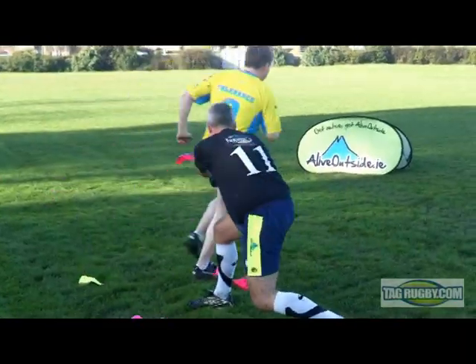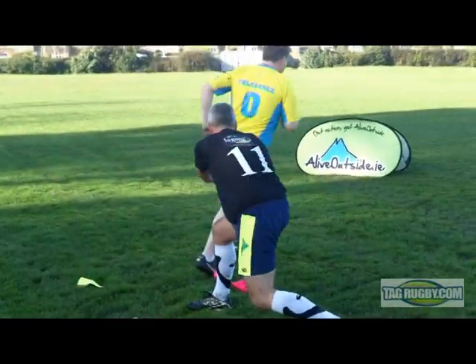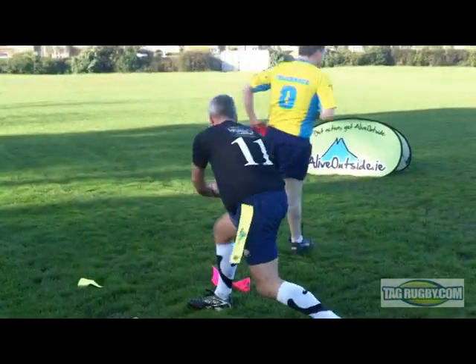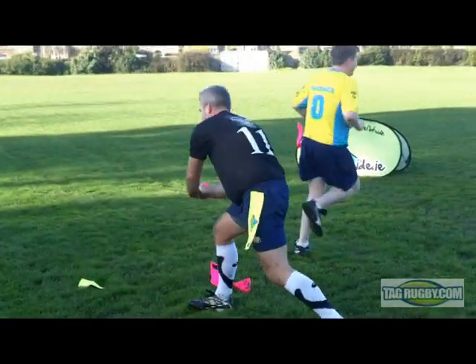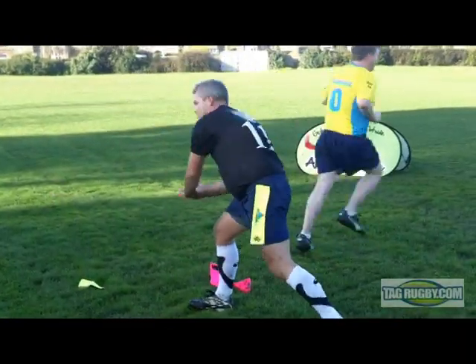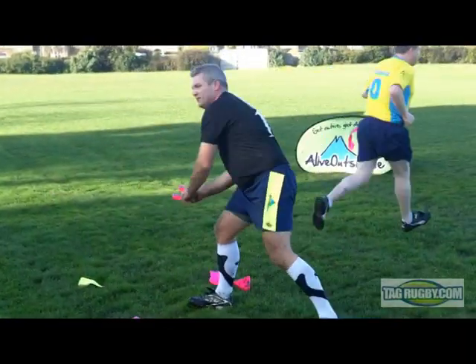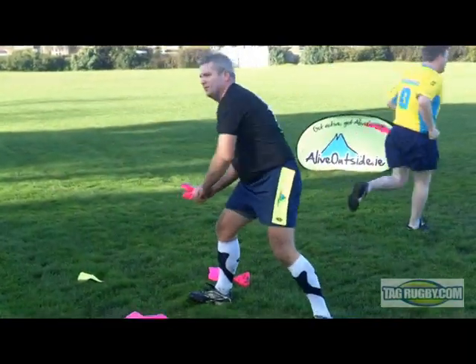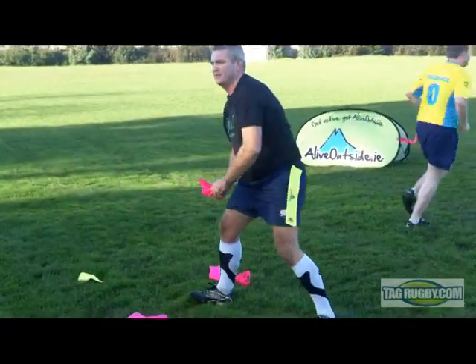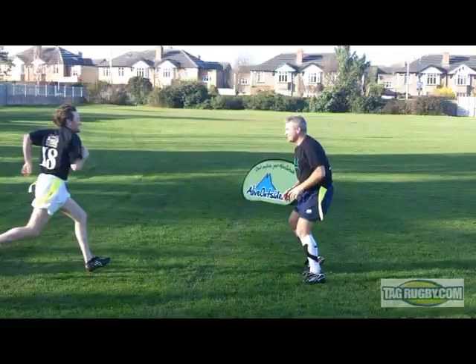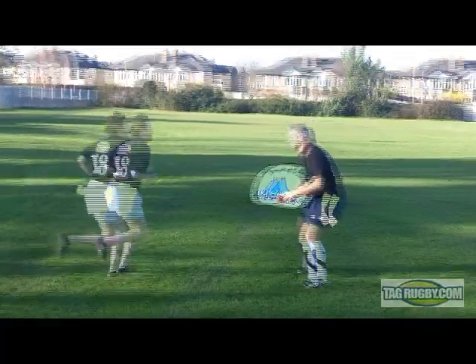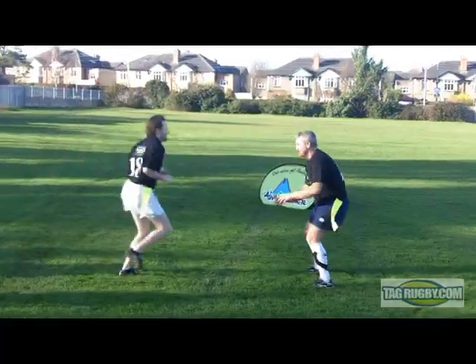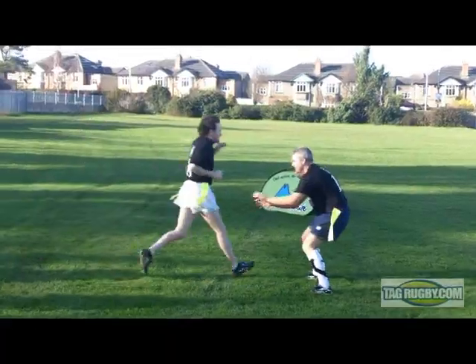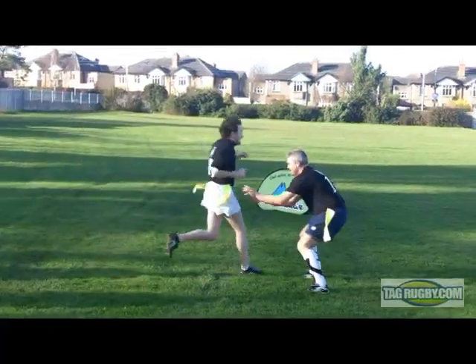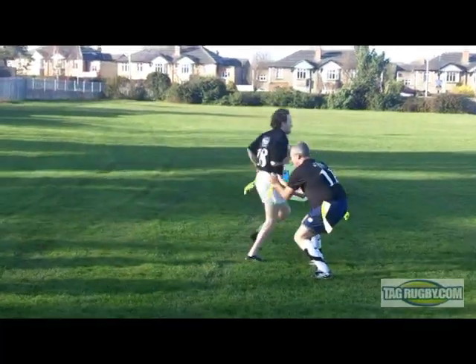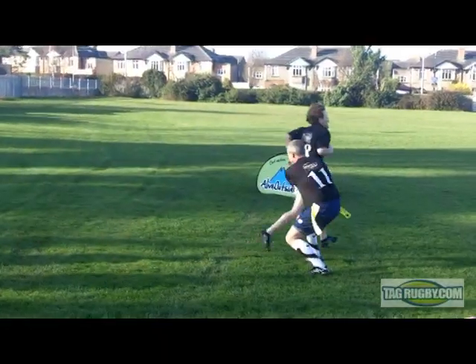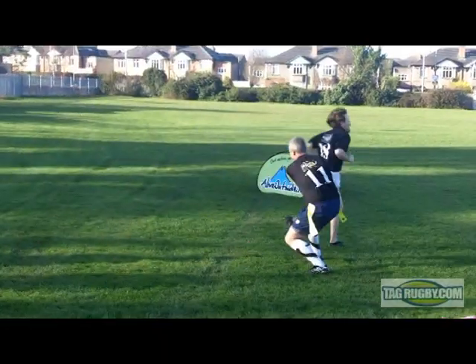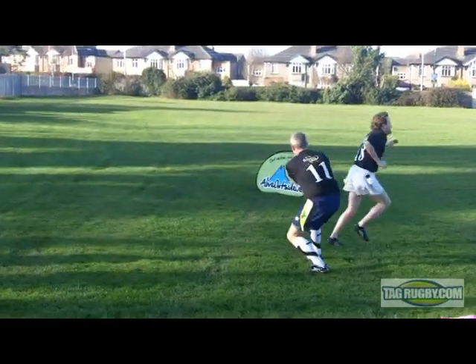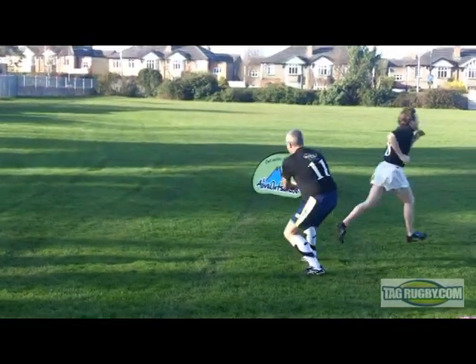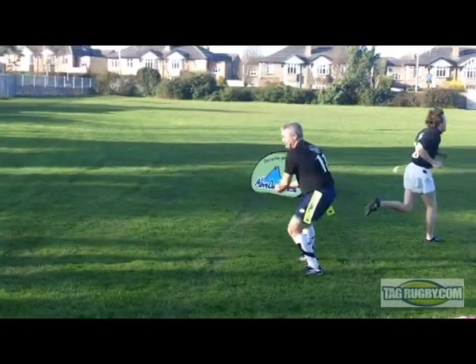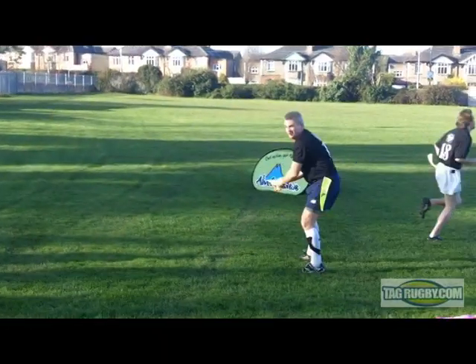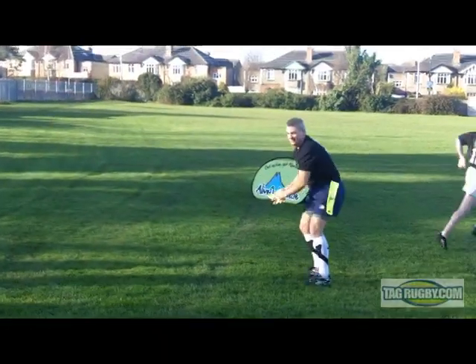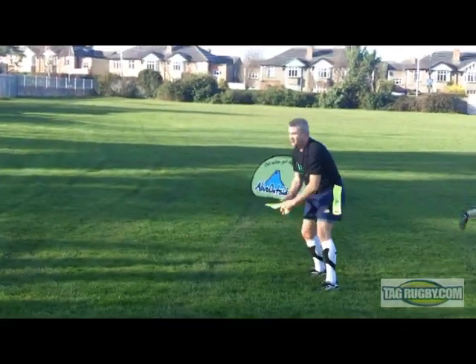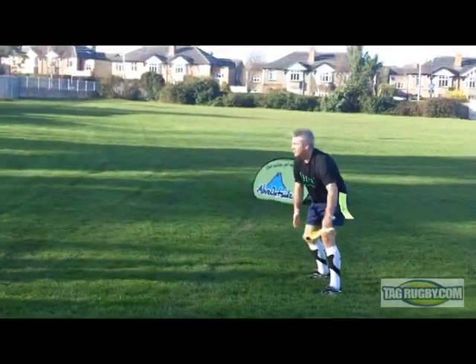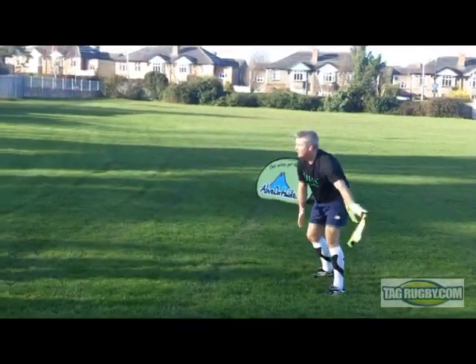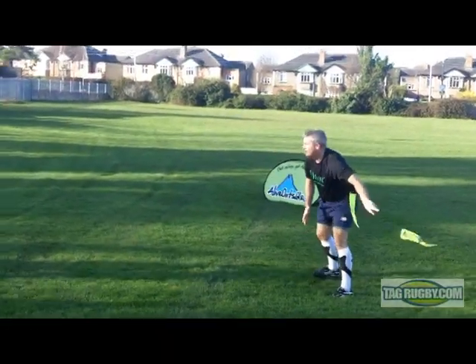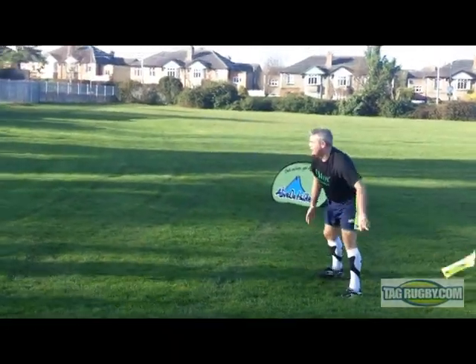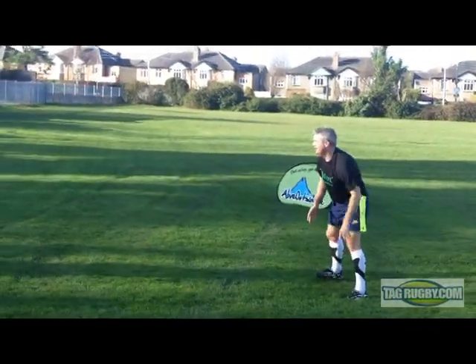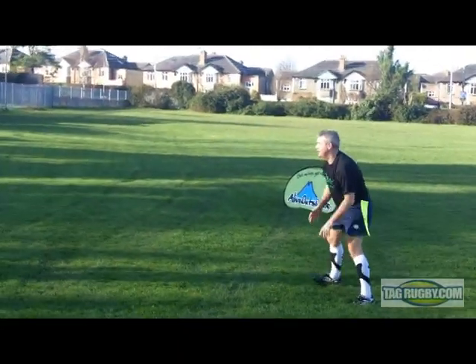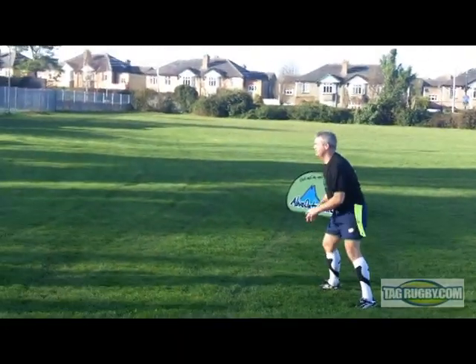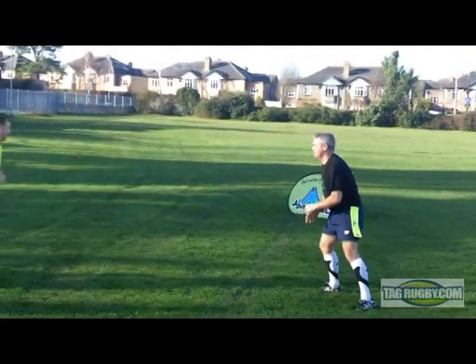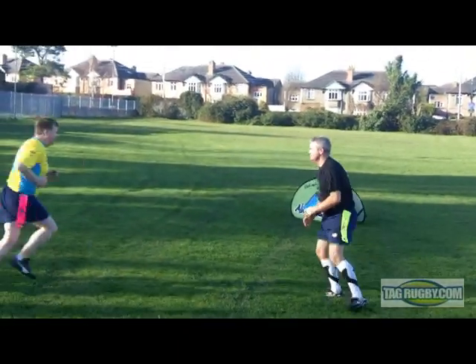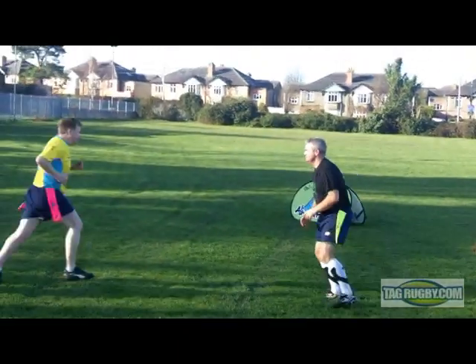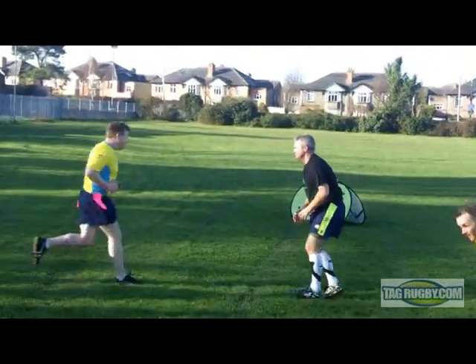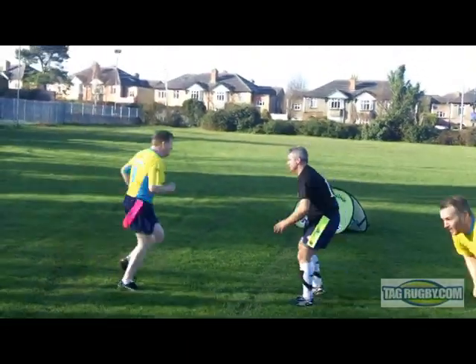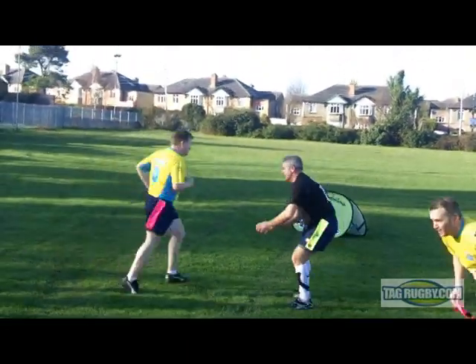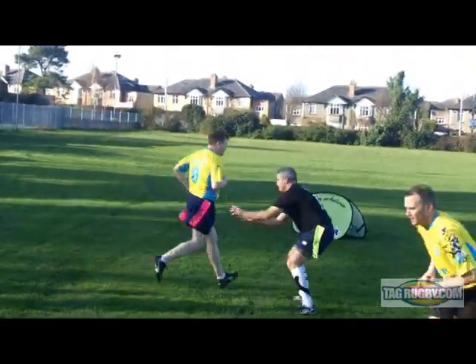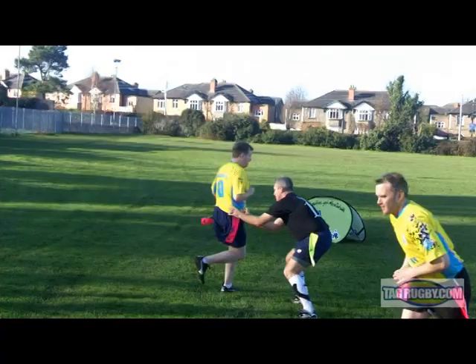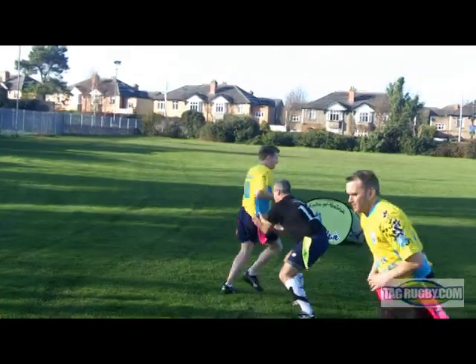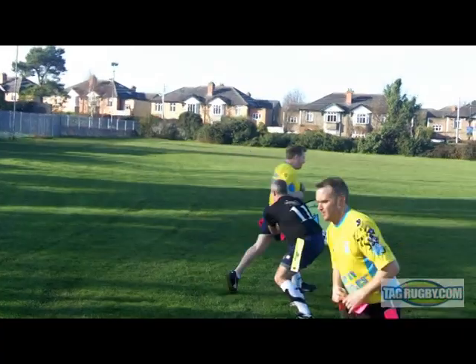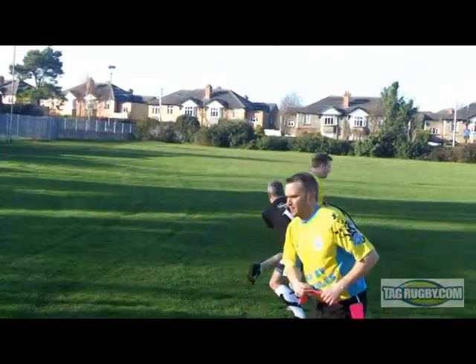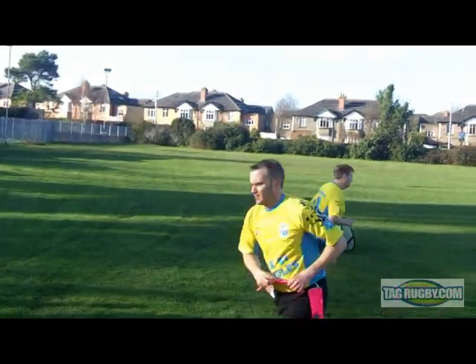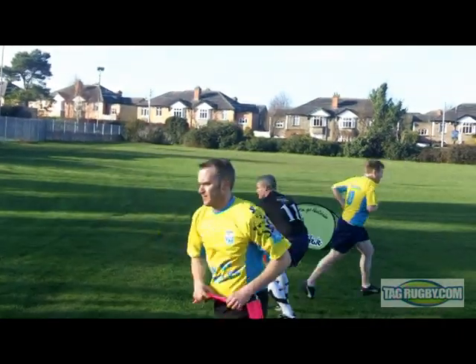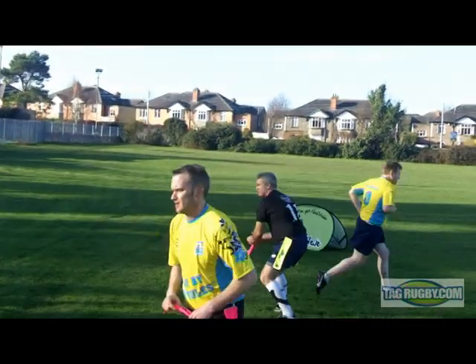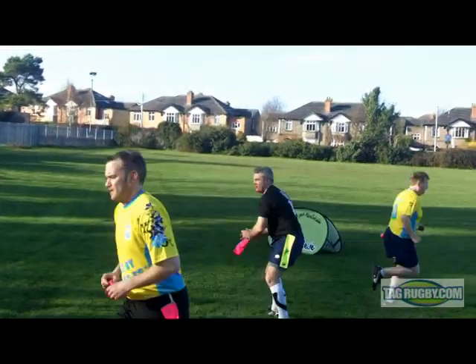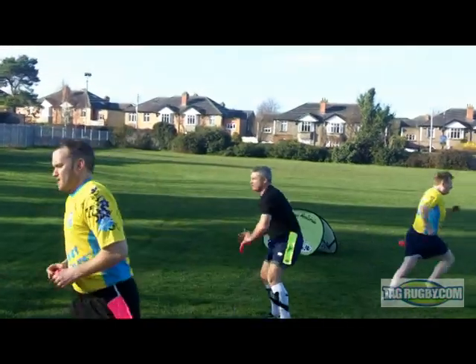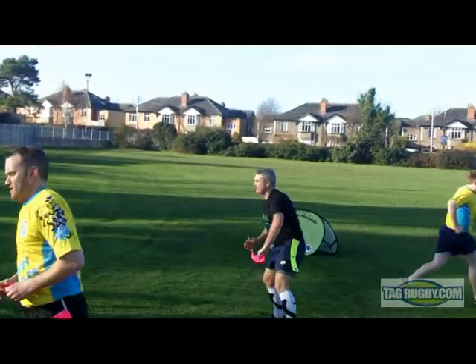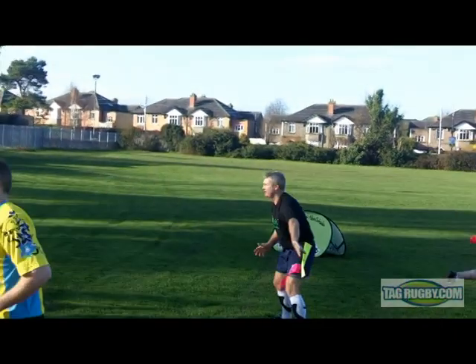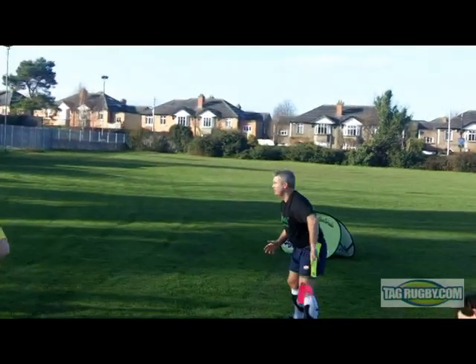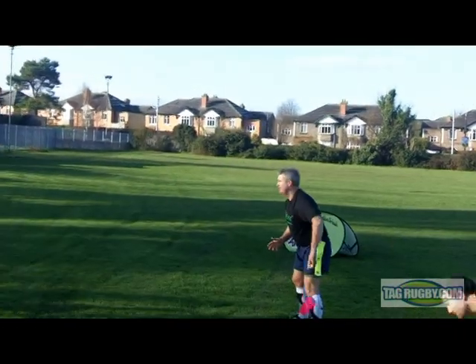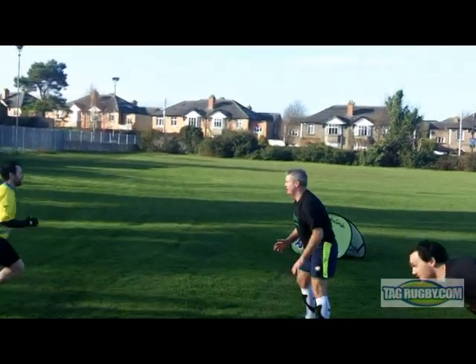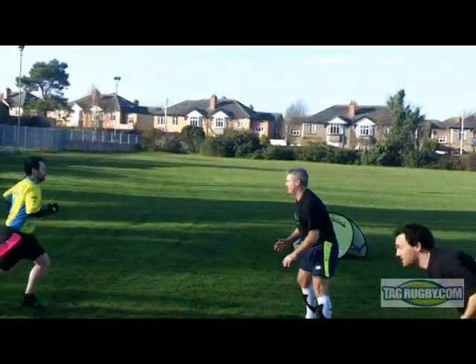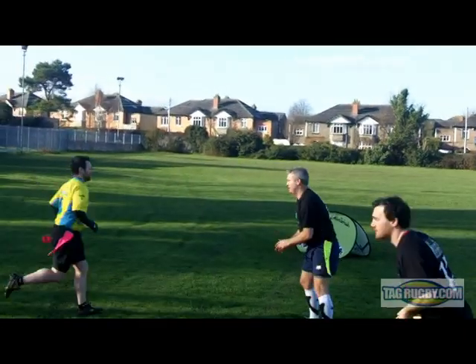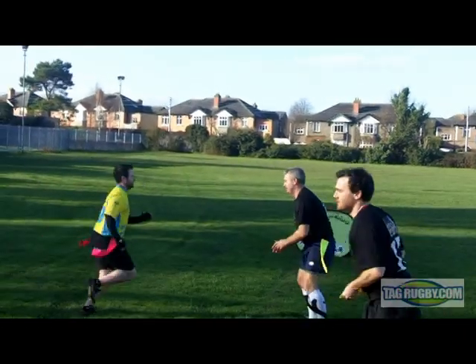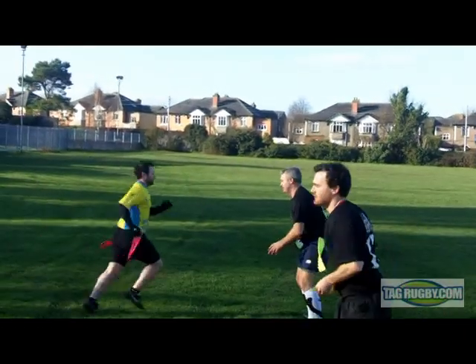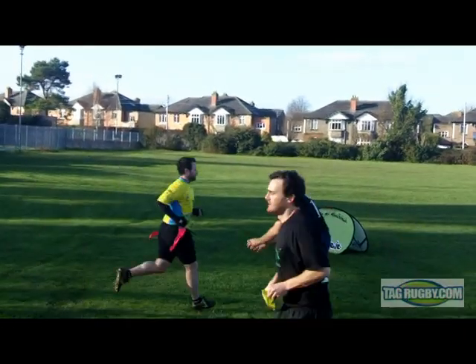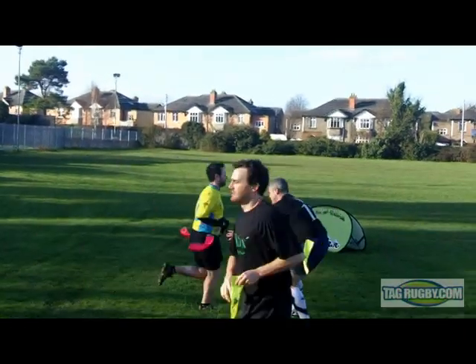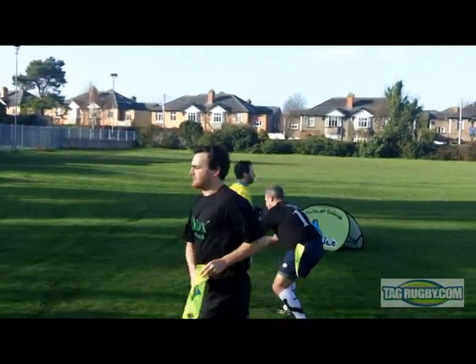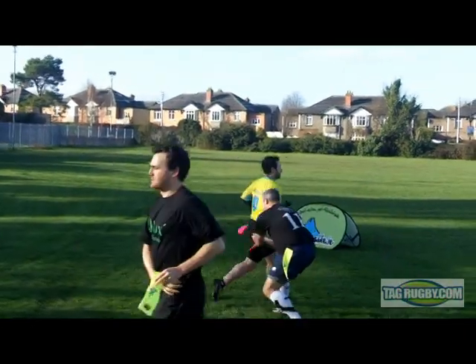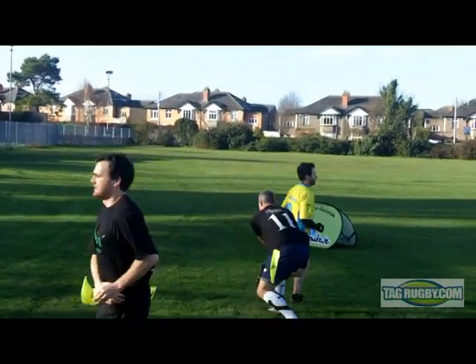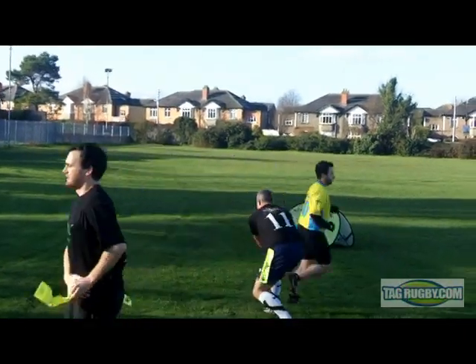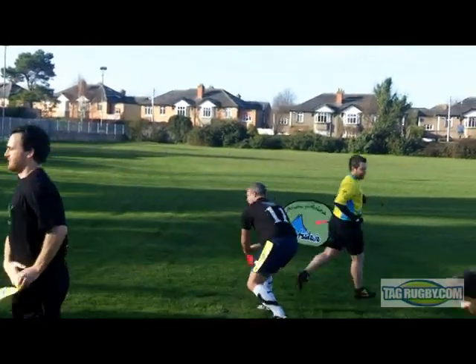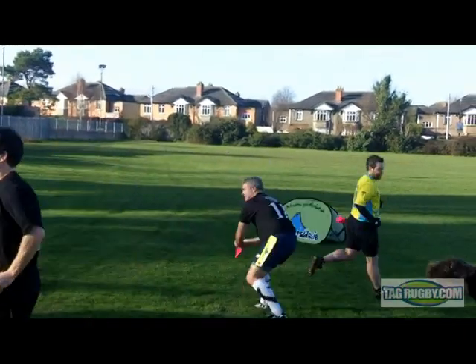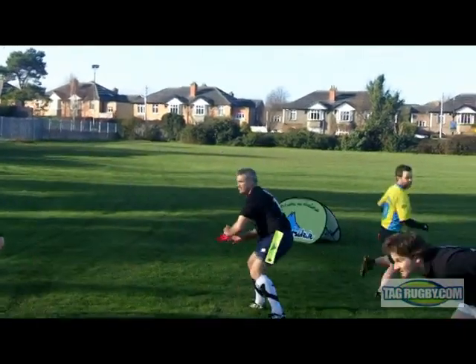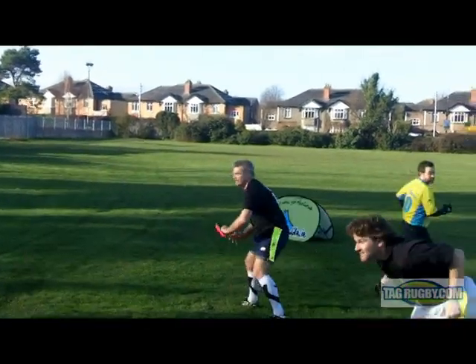Here a player stands still and his teammates run left and right, practicing tagging on both sides.